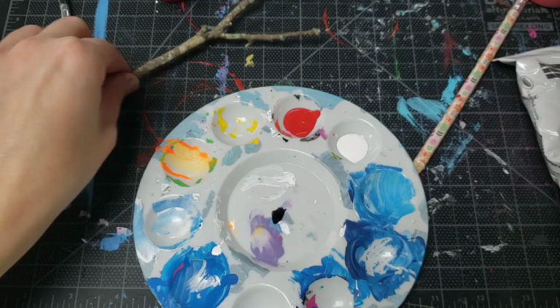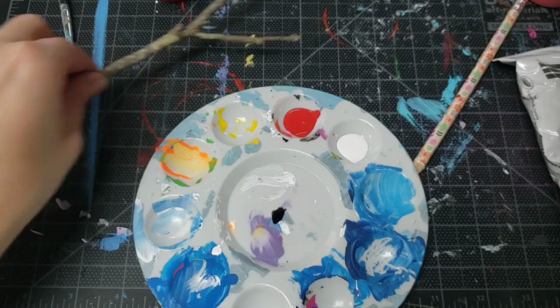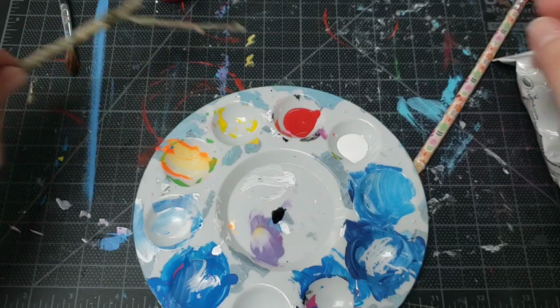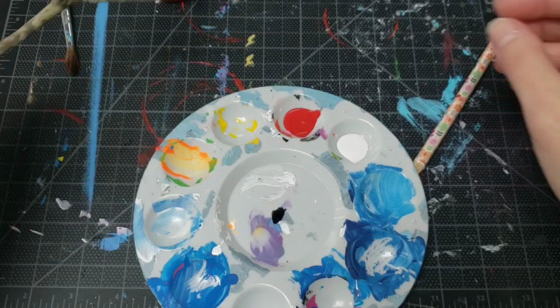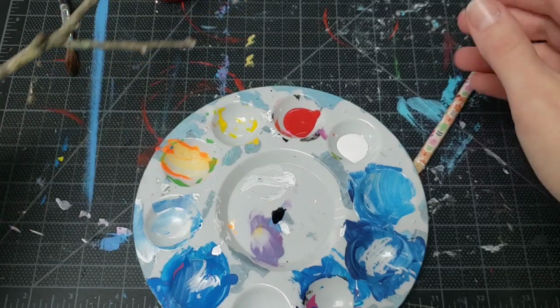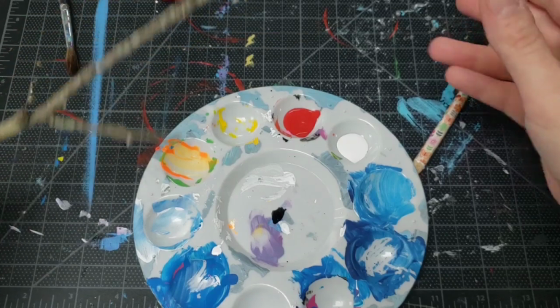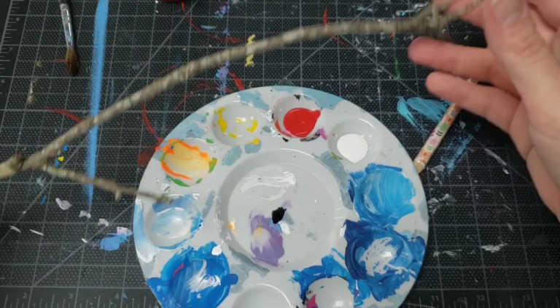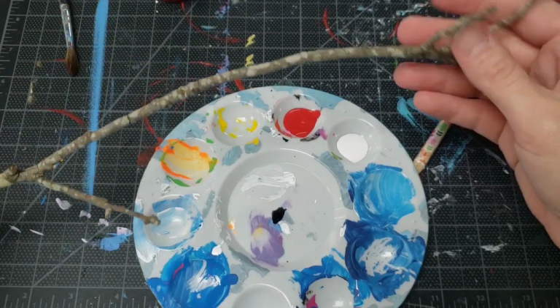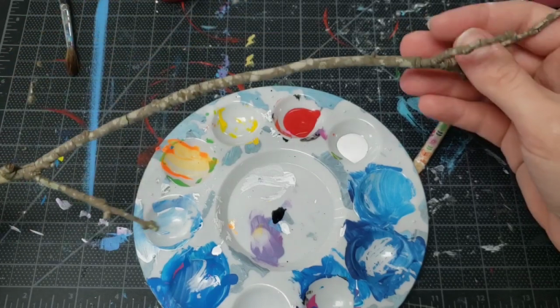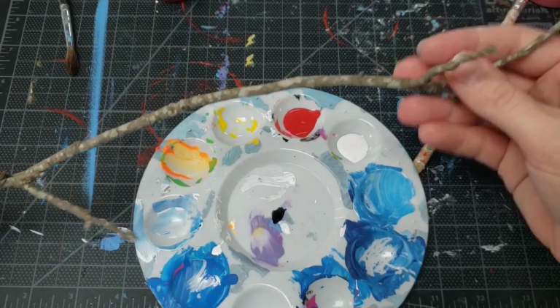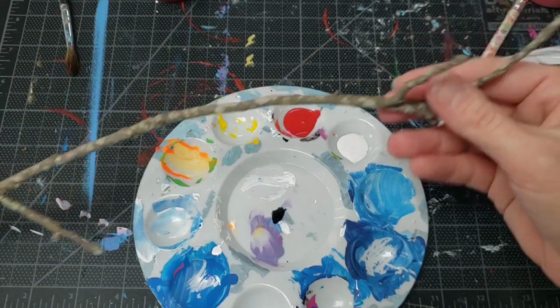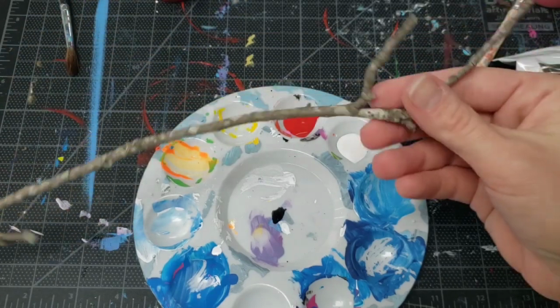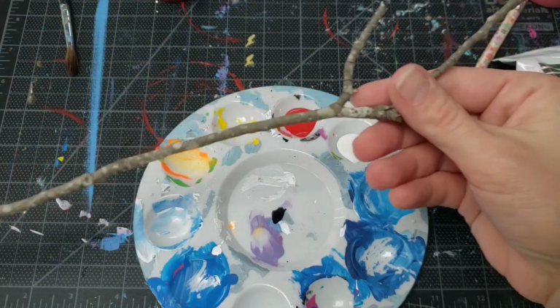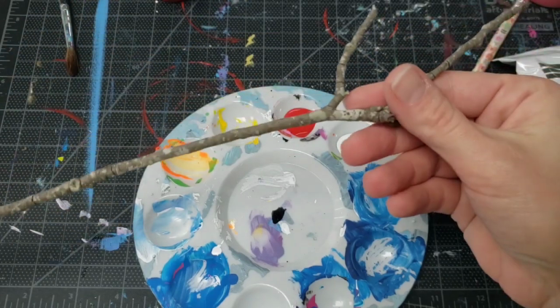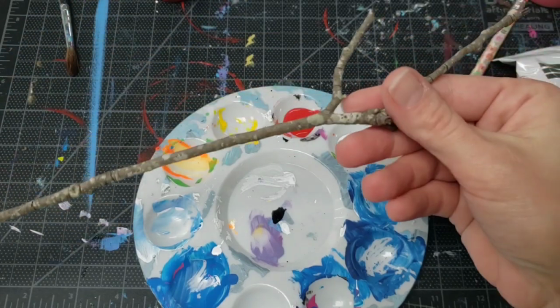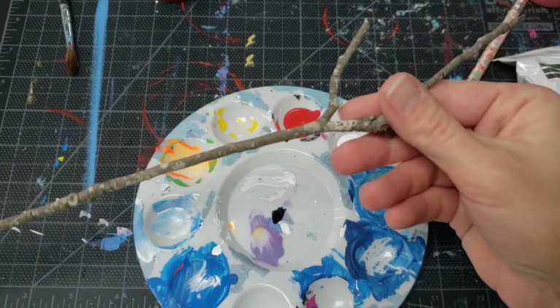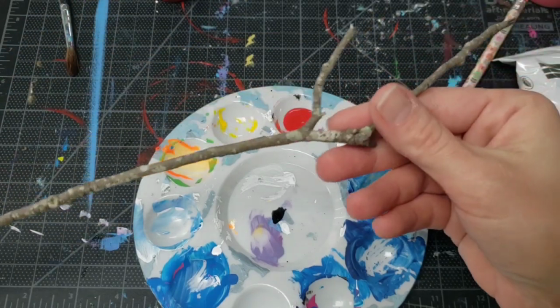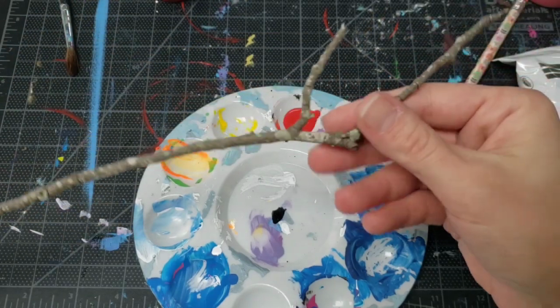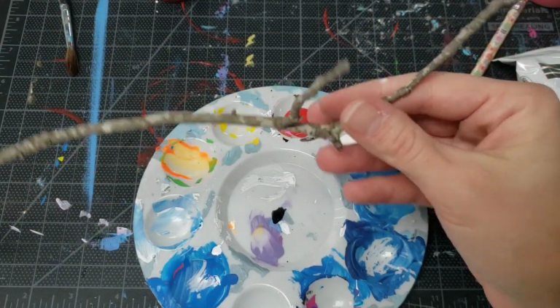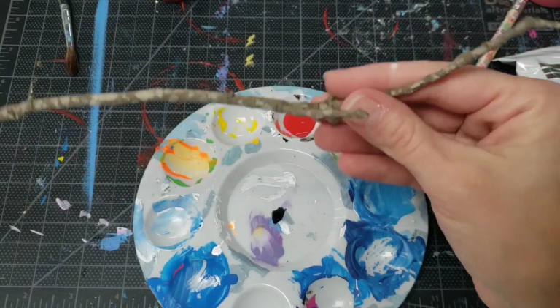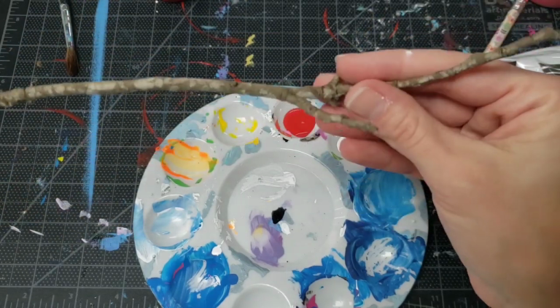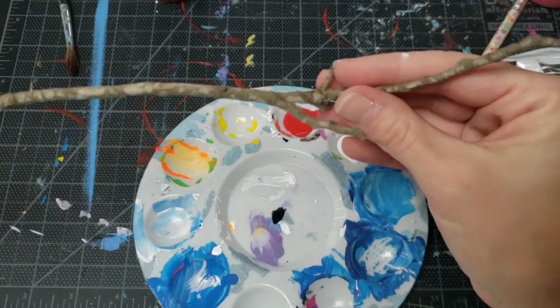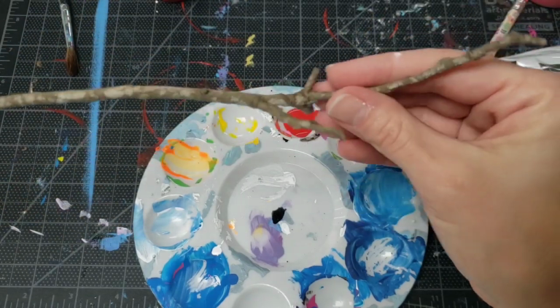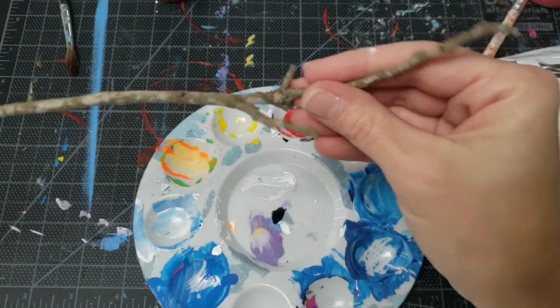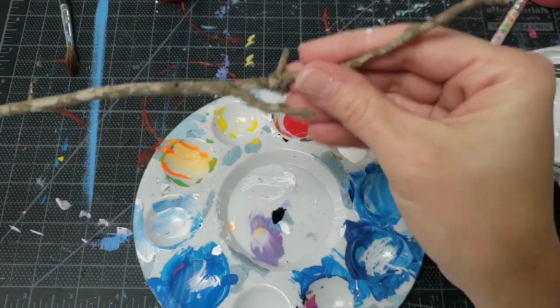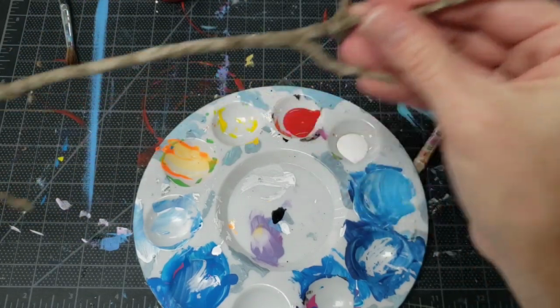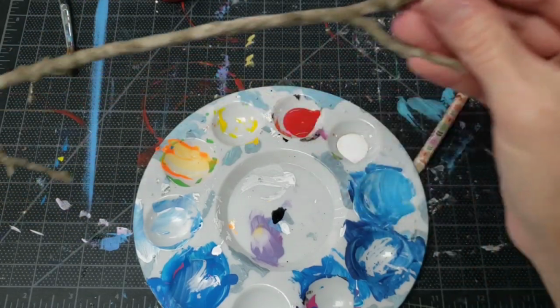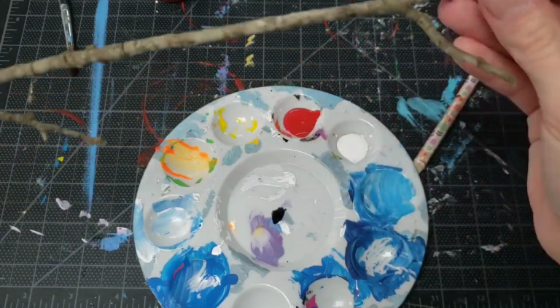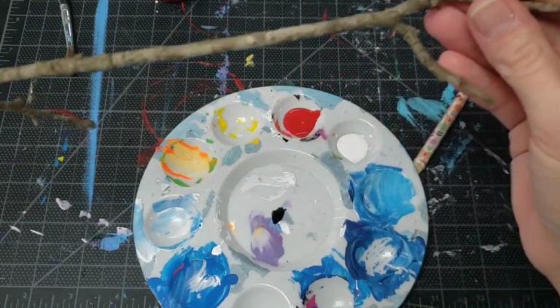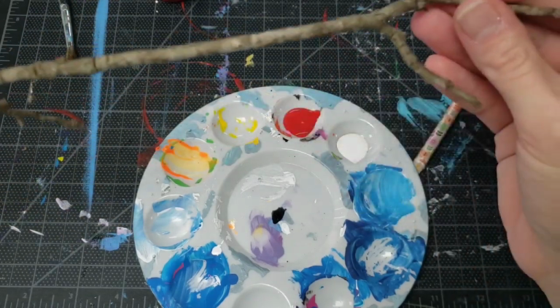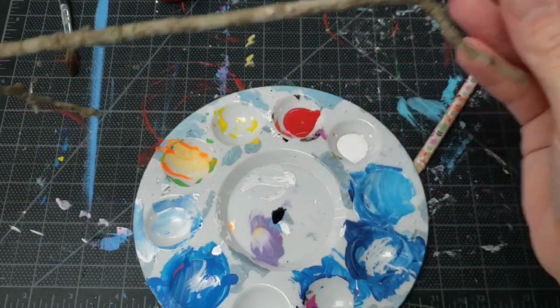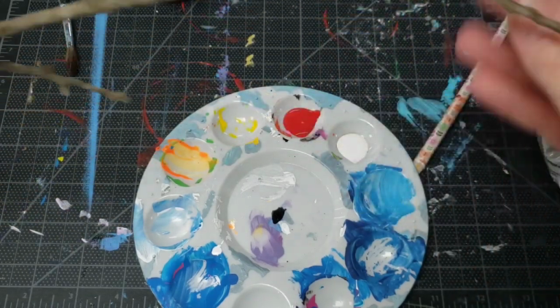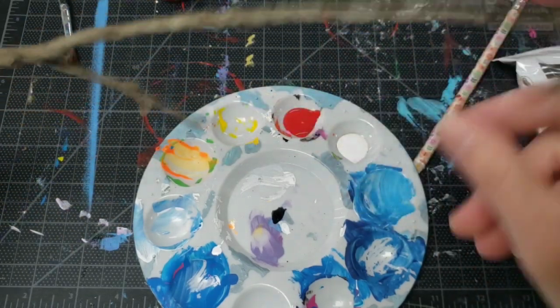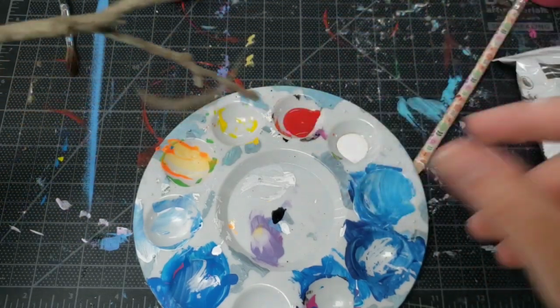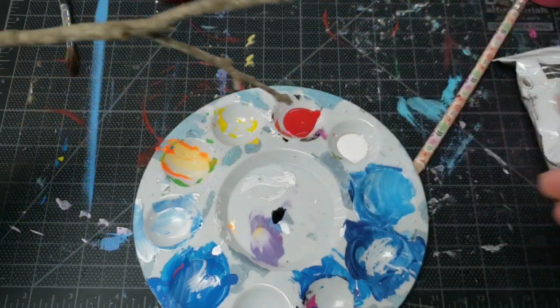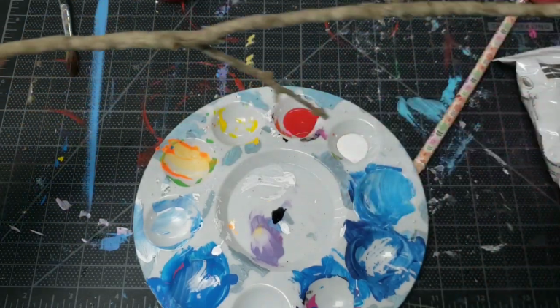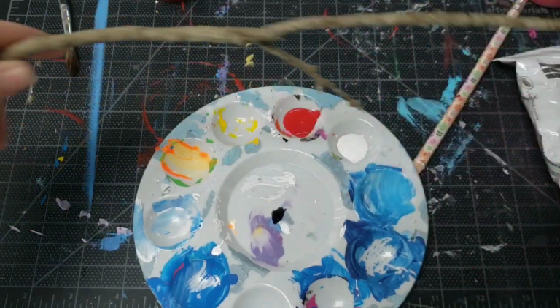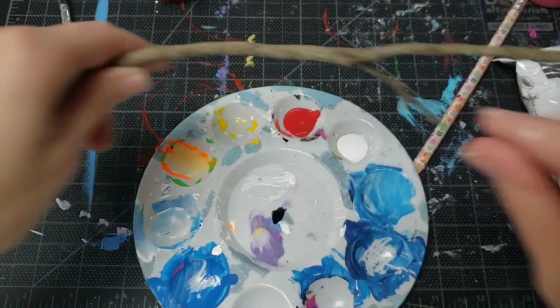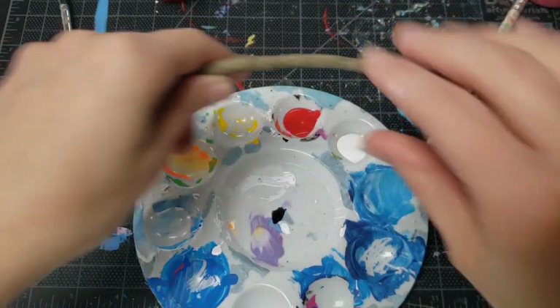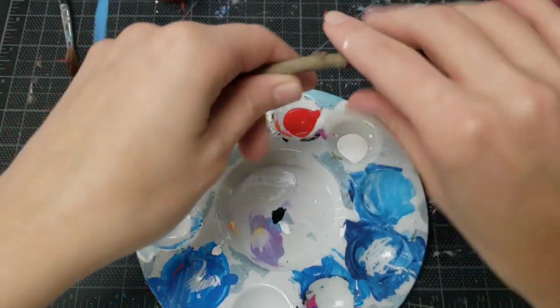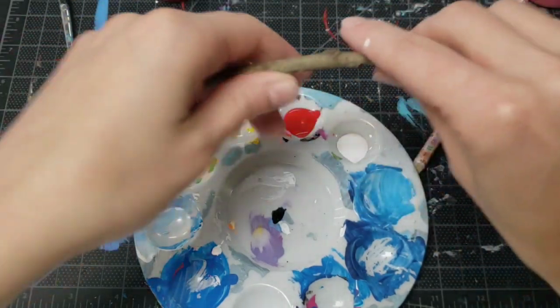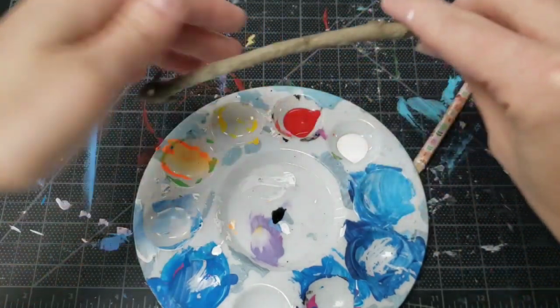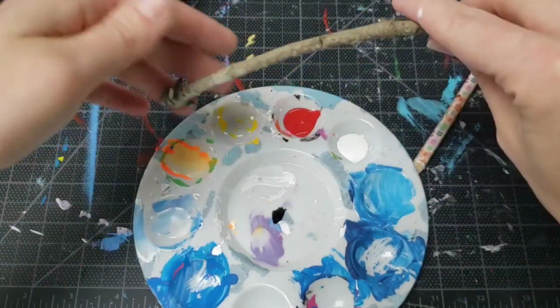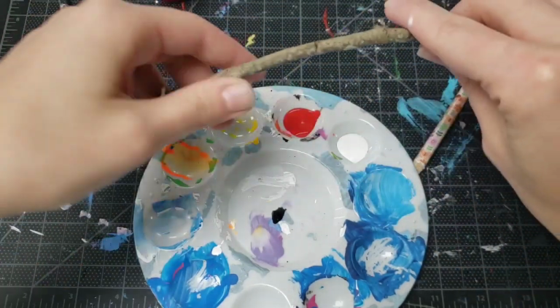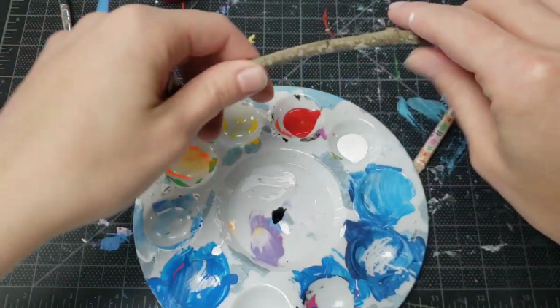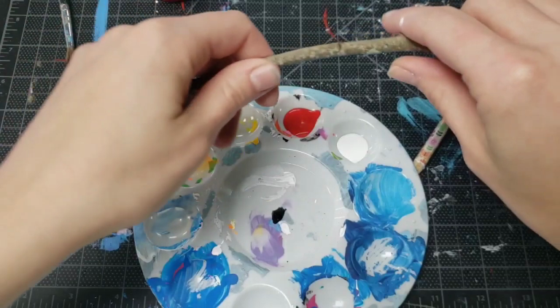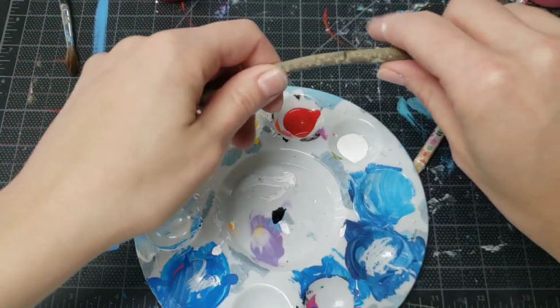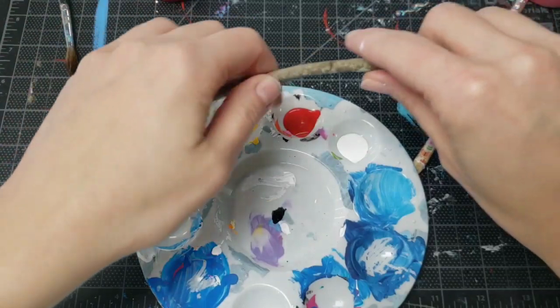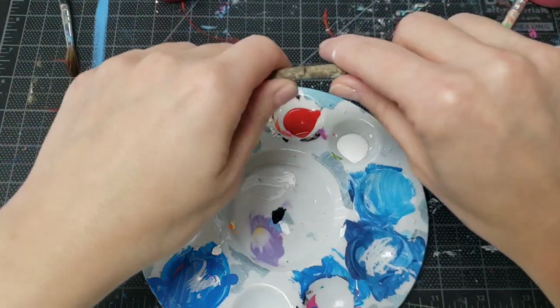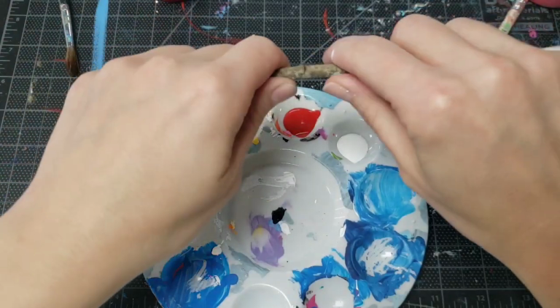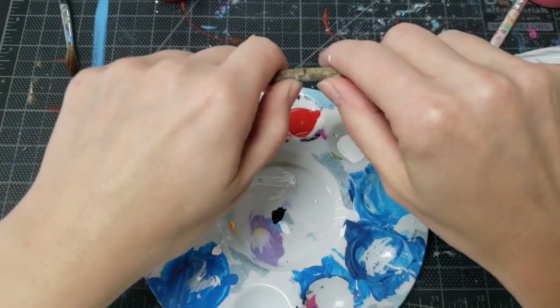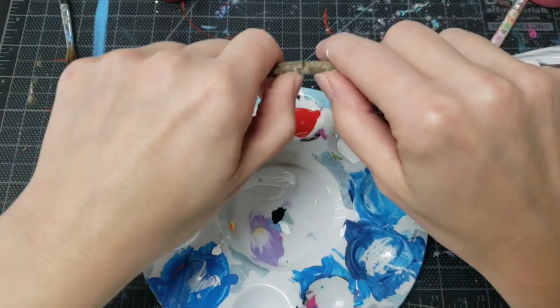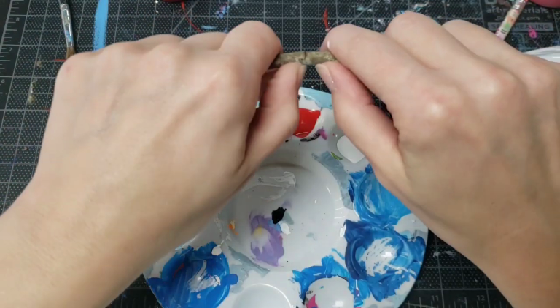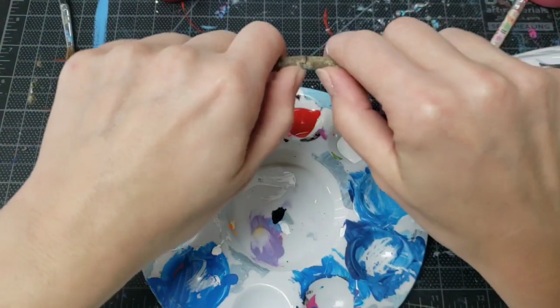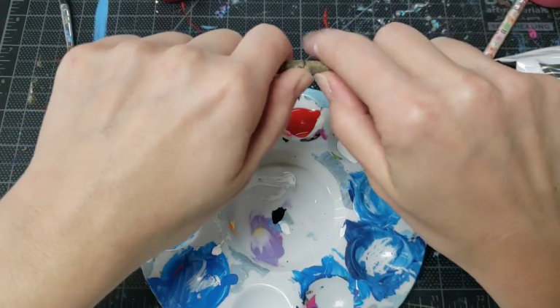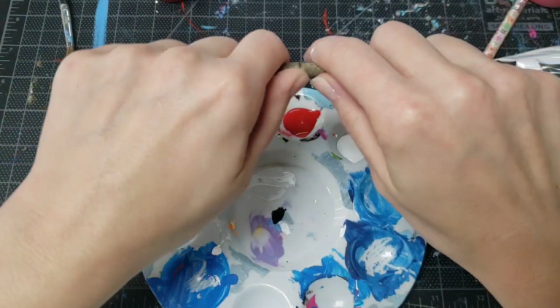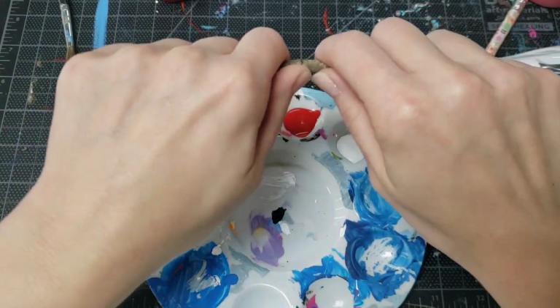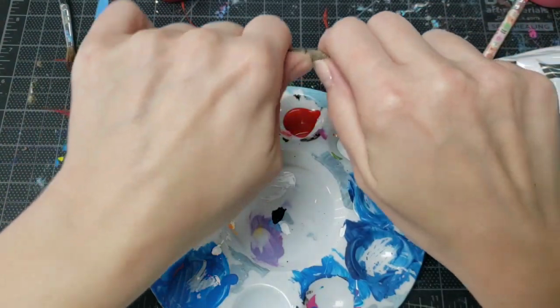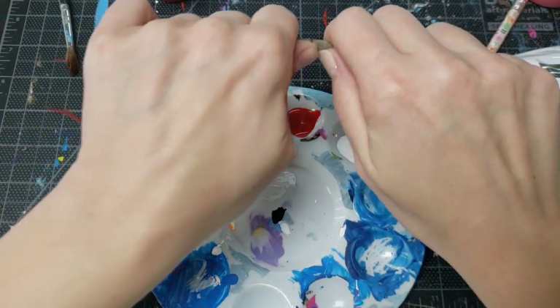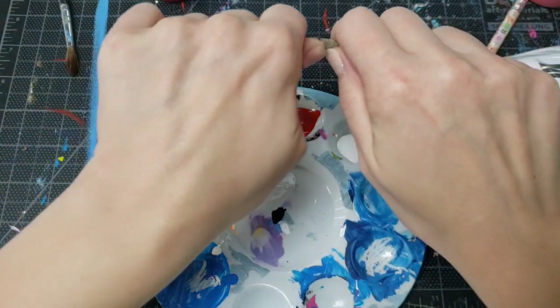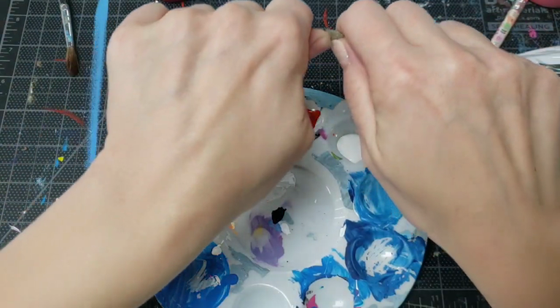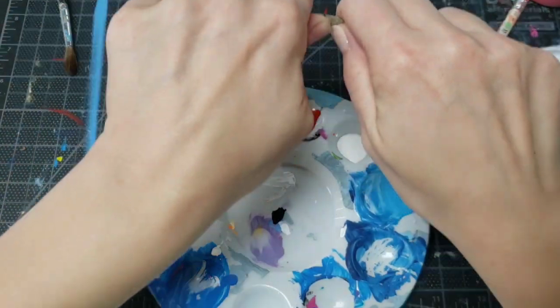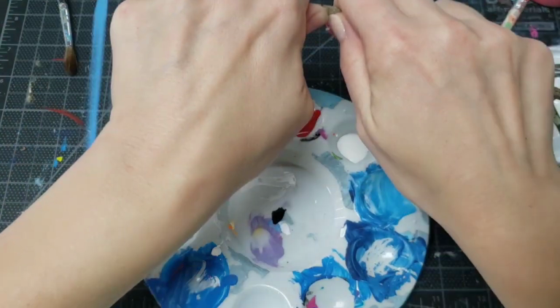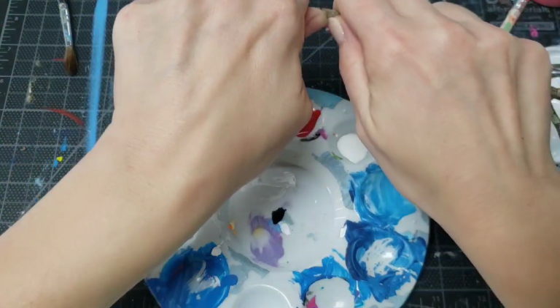Today's craft is going to be a frog in a jar. We'll start with a nice little twig from the last big rainstorm — break off a couple short pieces.